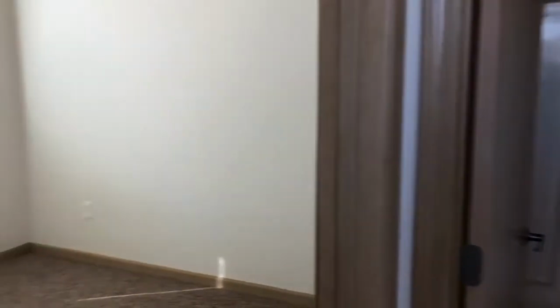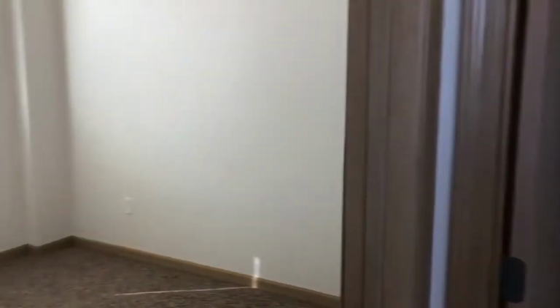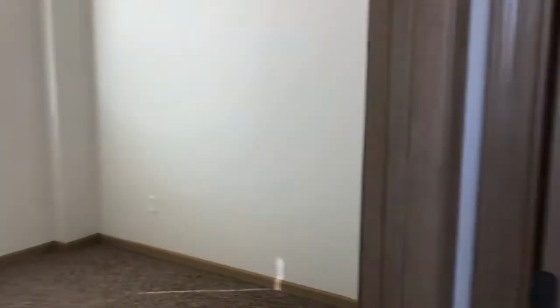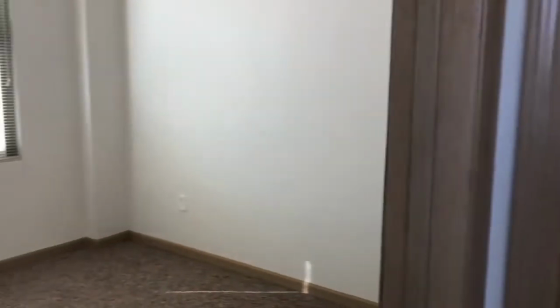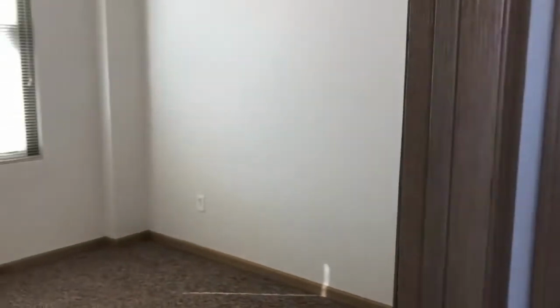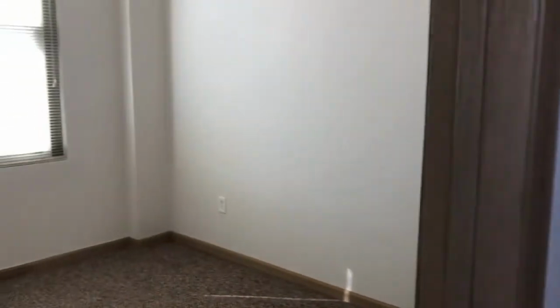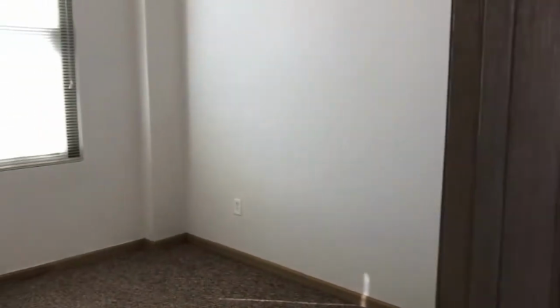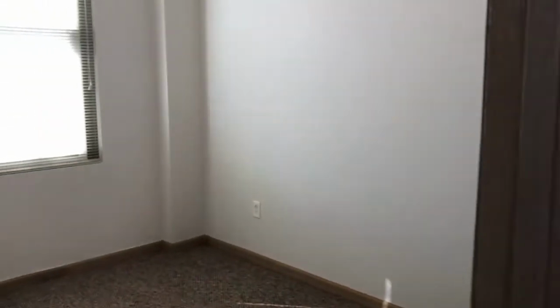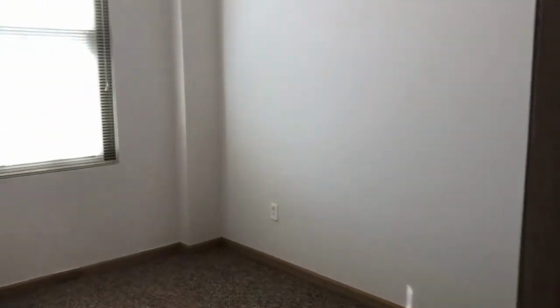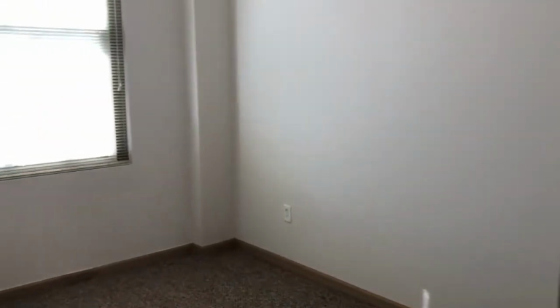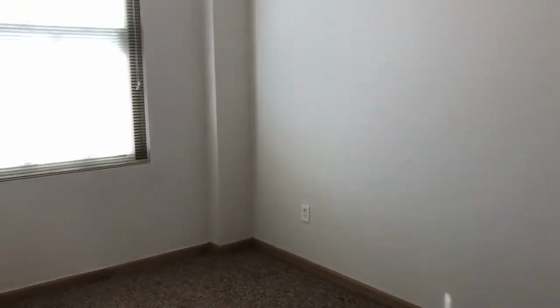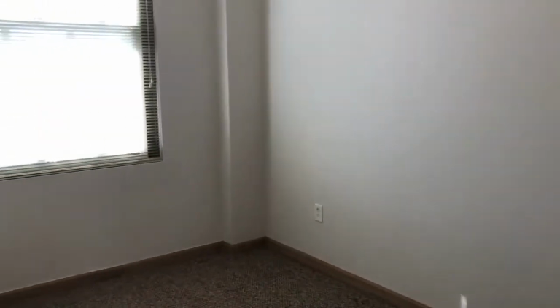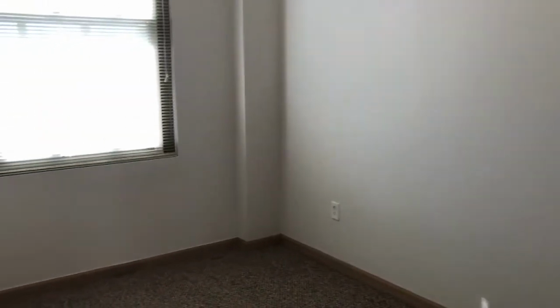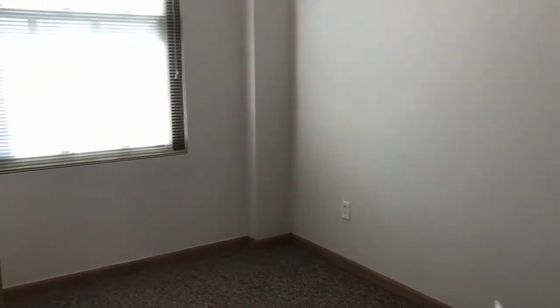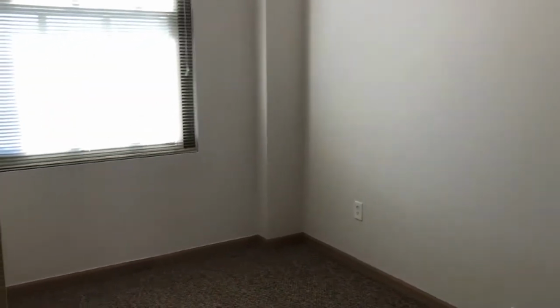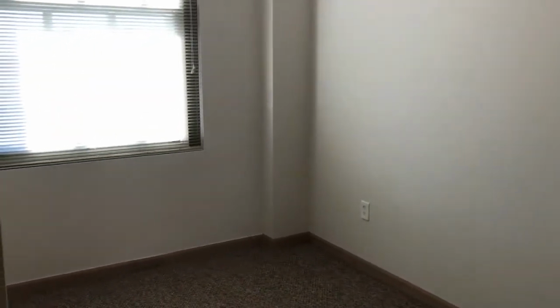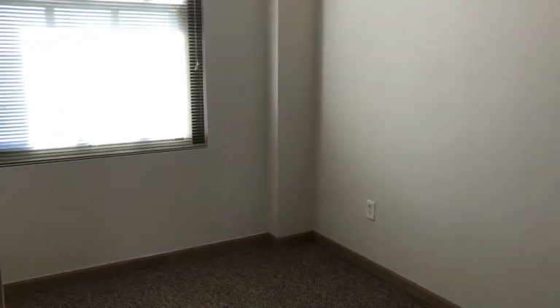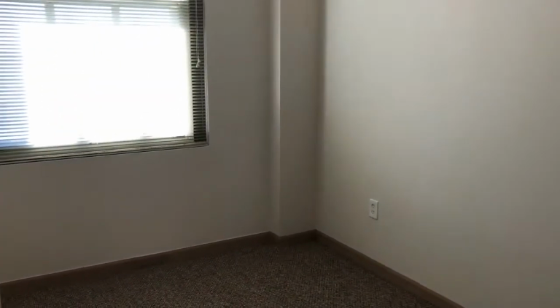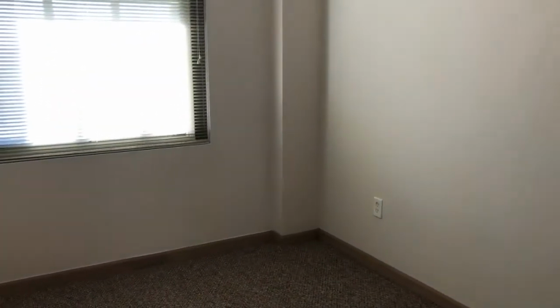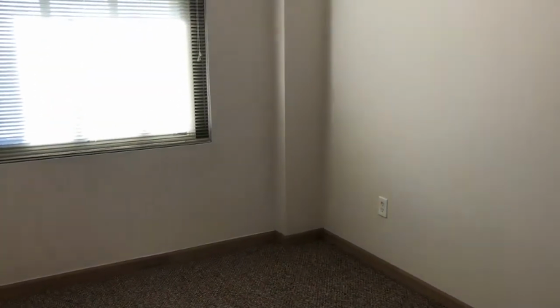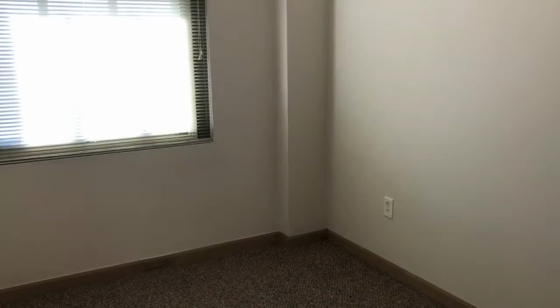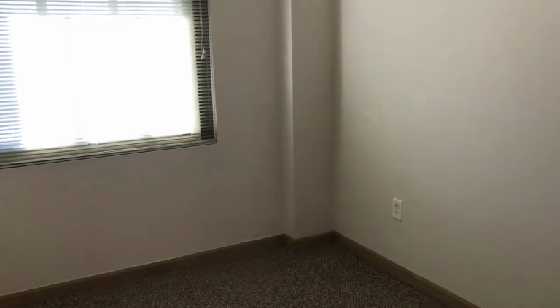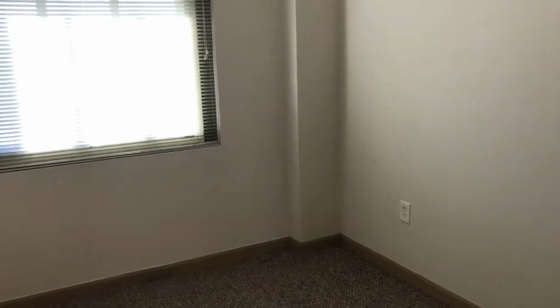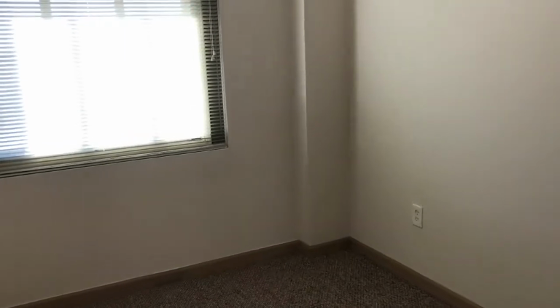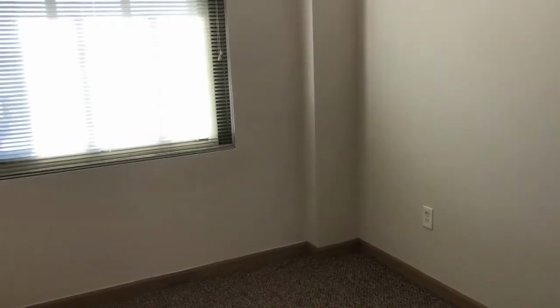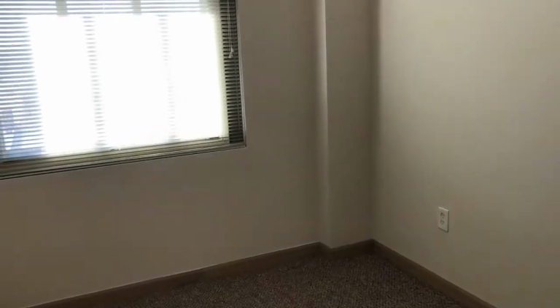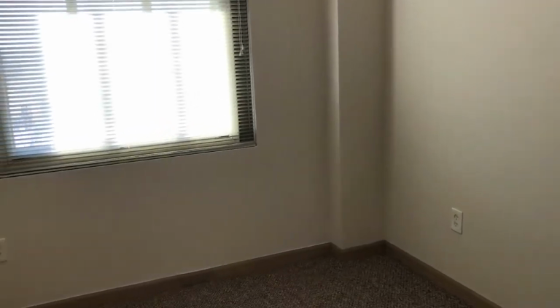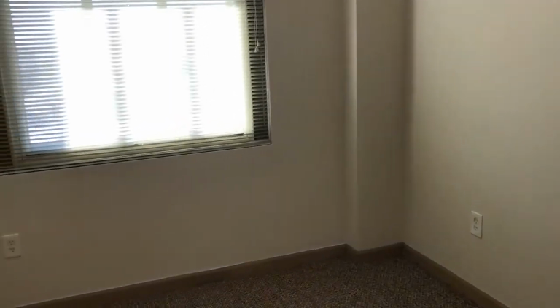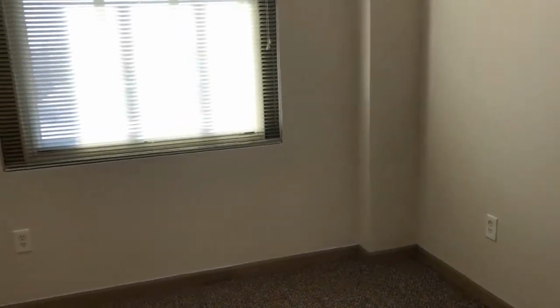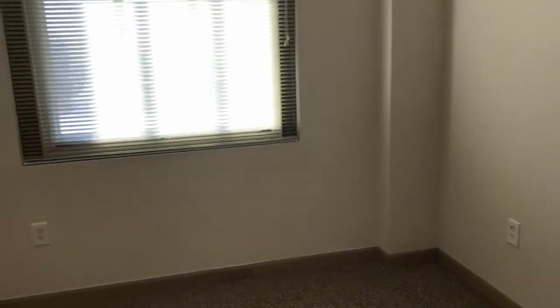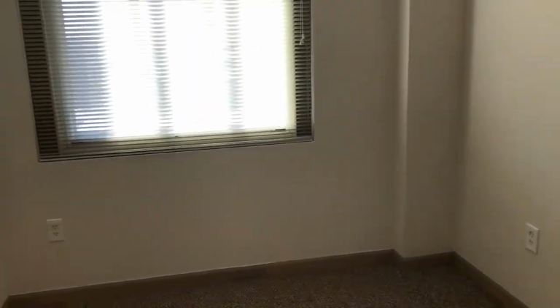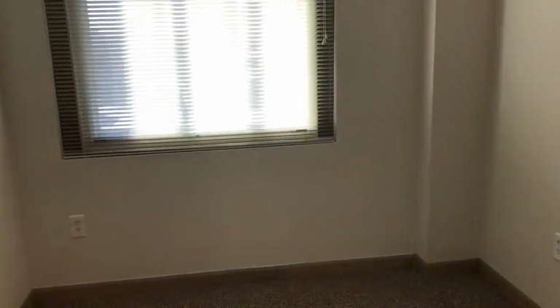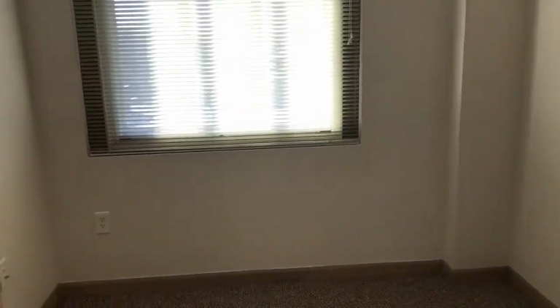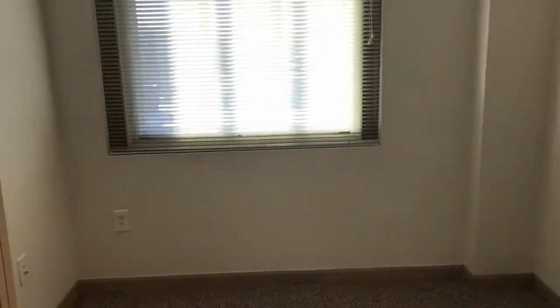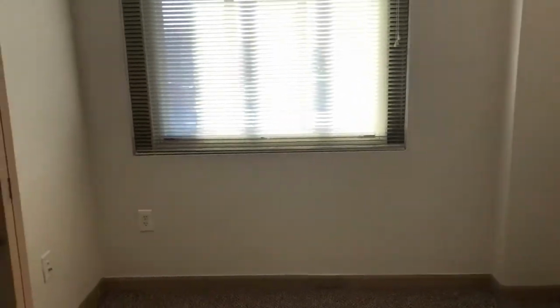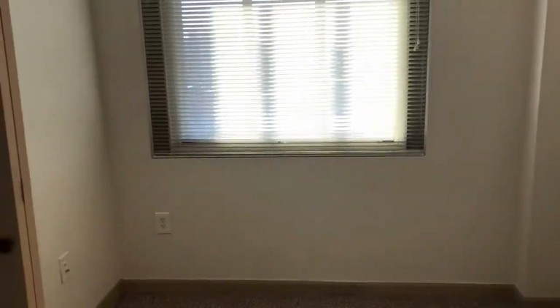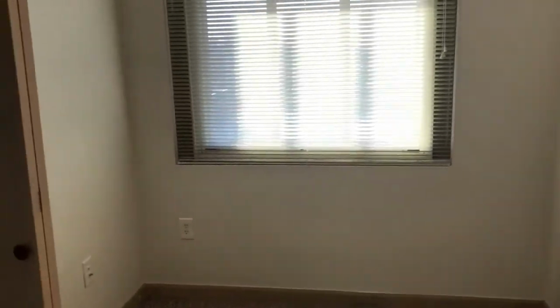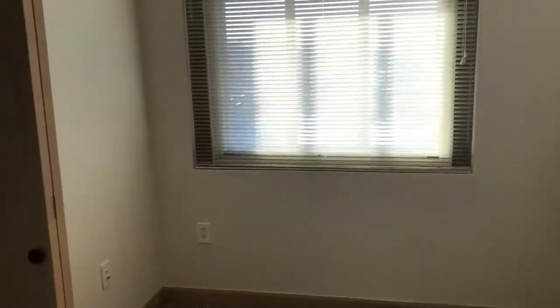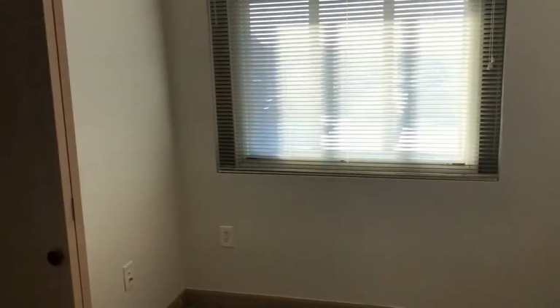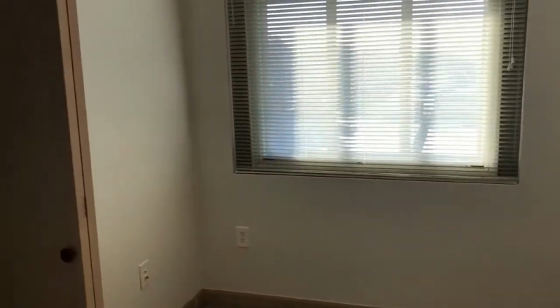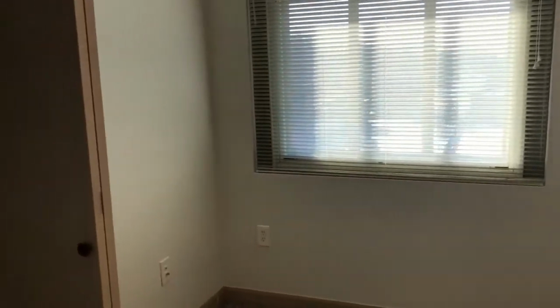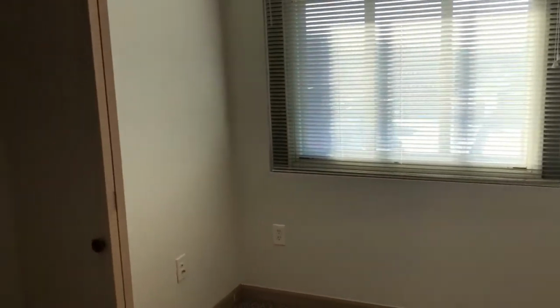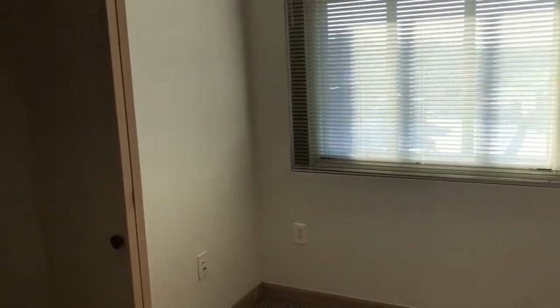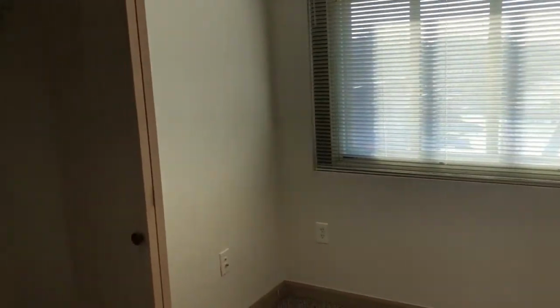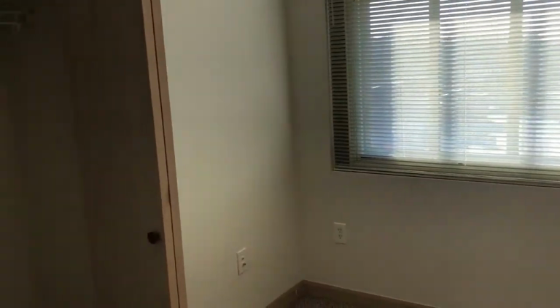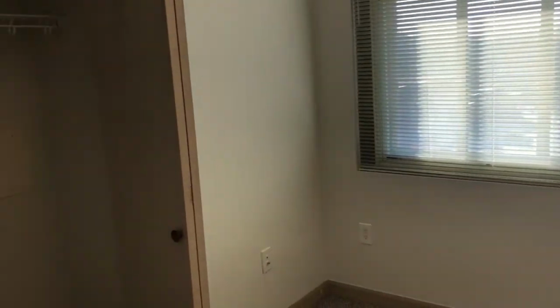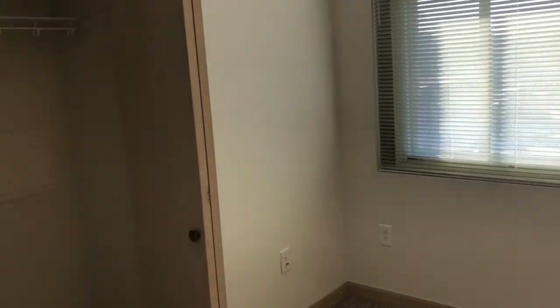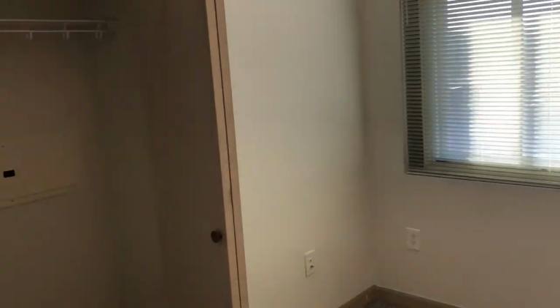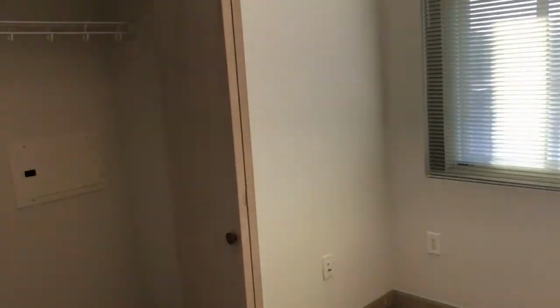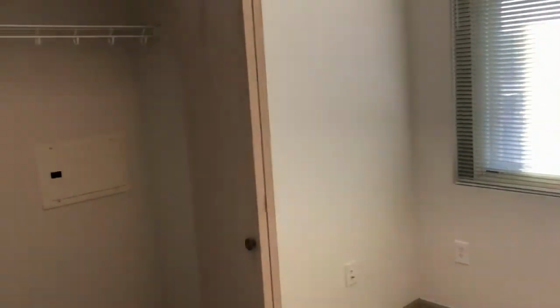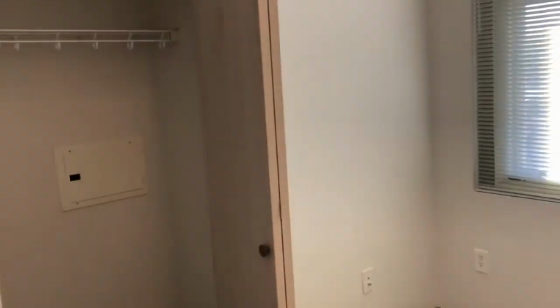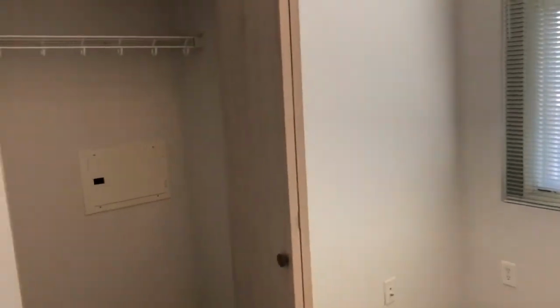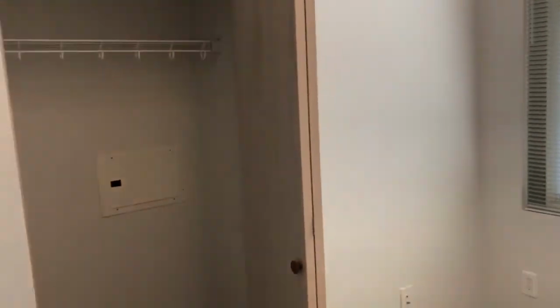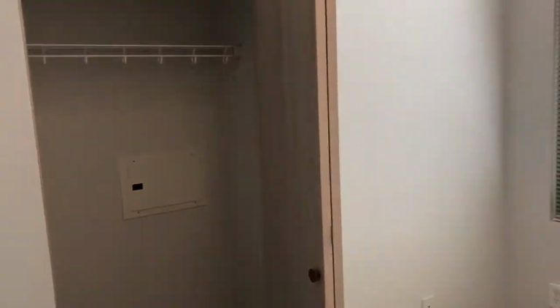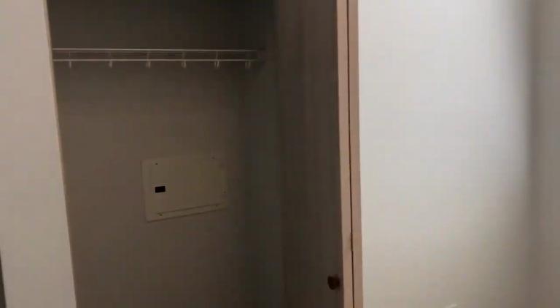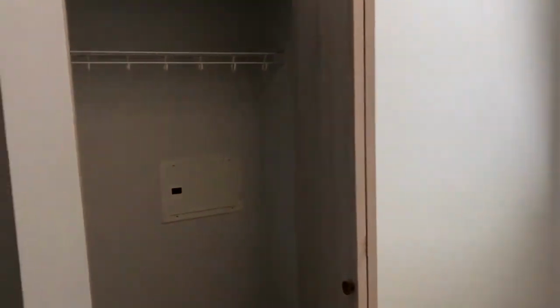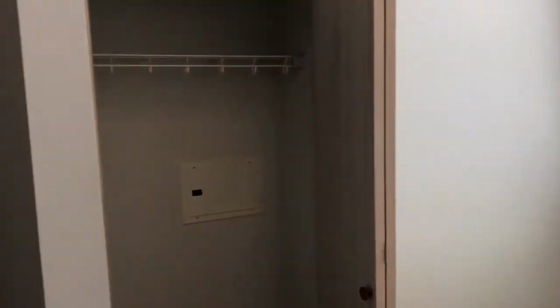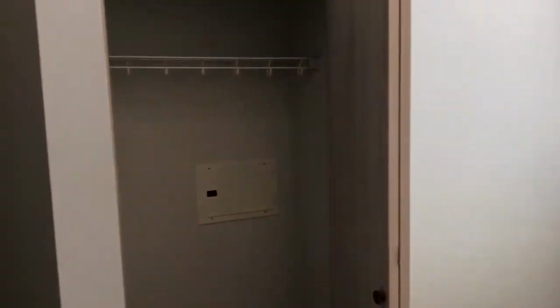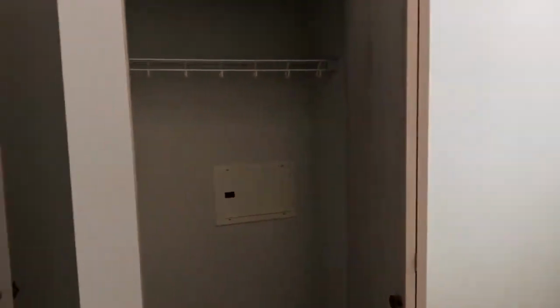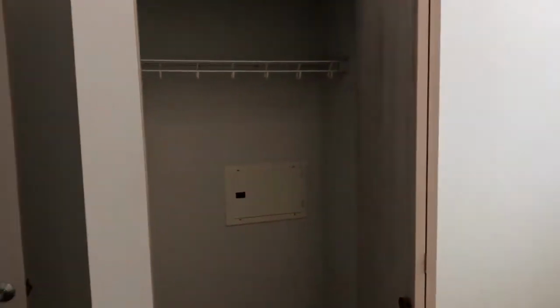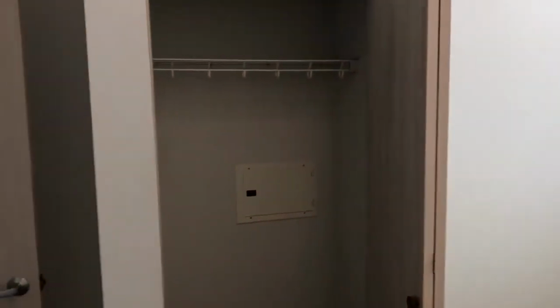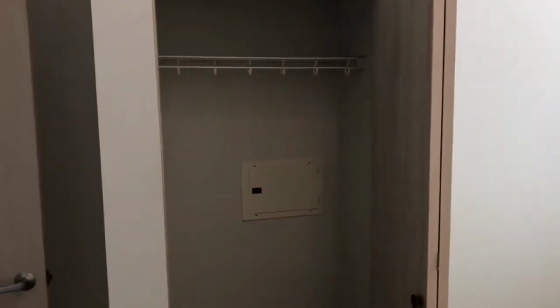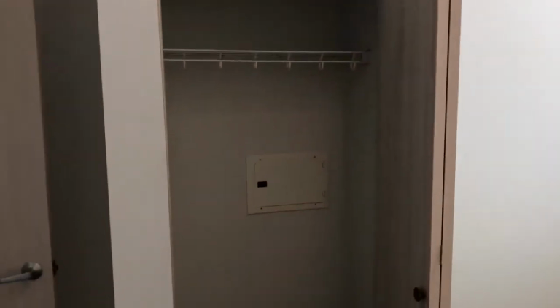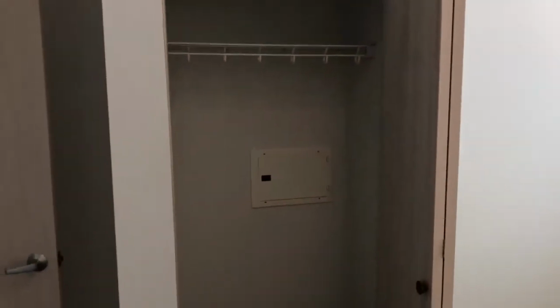Our second bedroom. Get a glimpse of the closet.